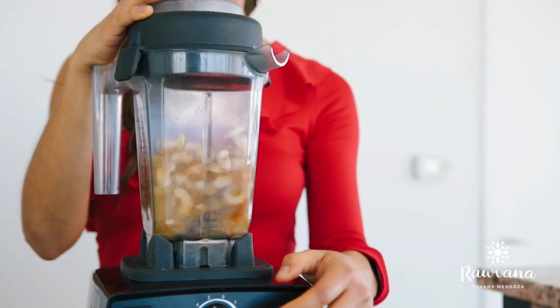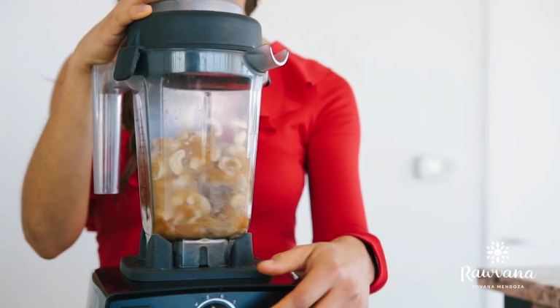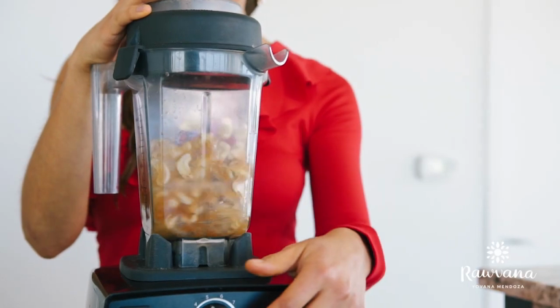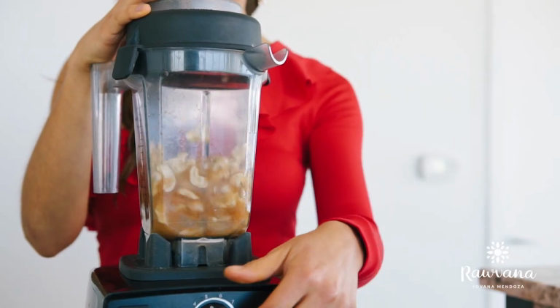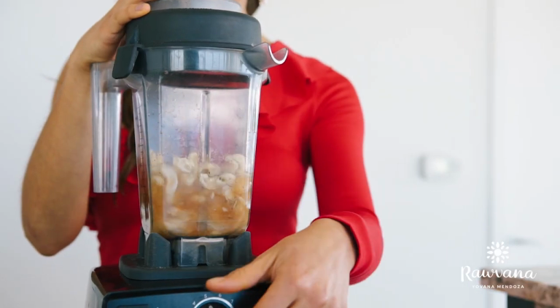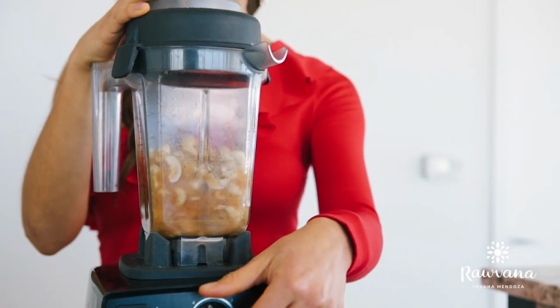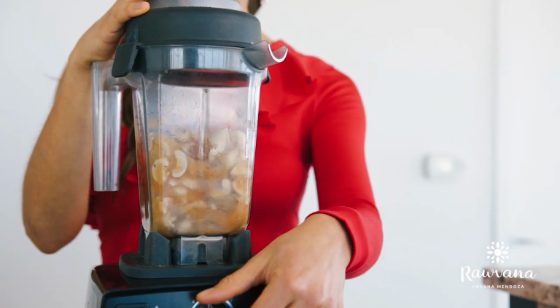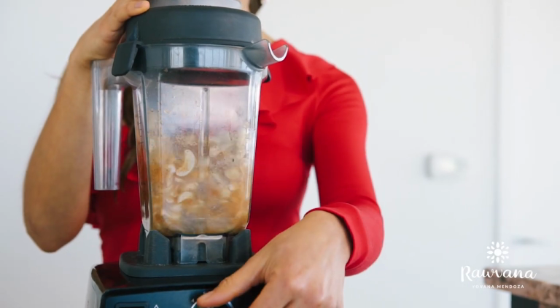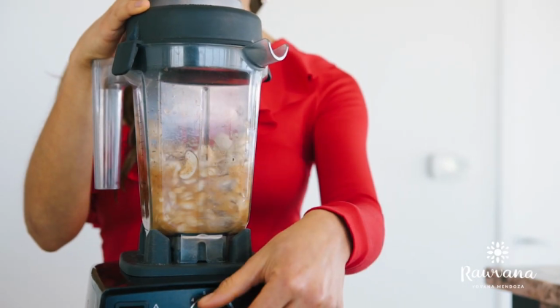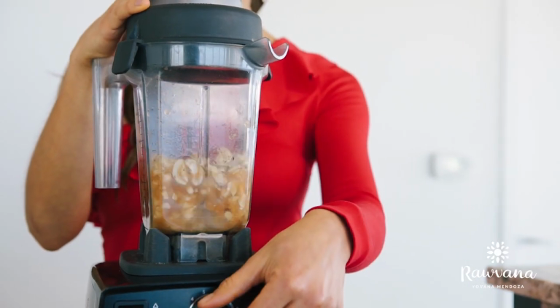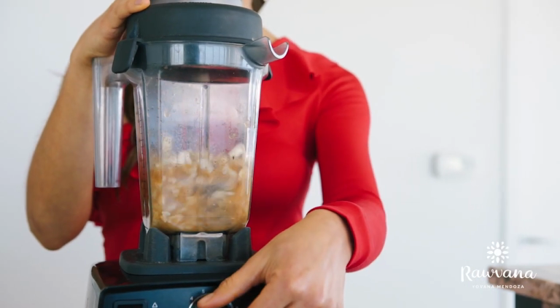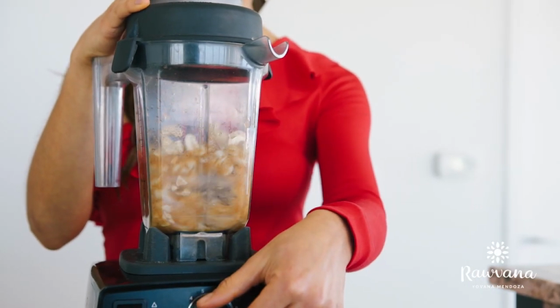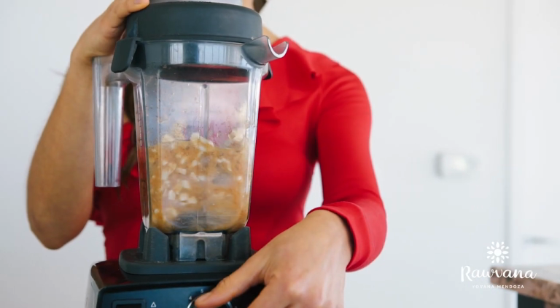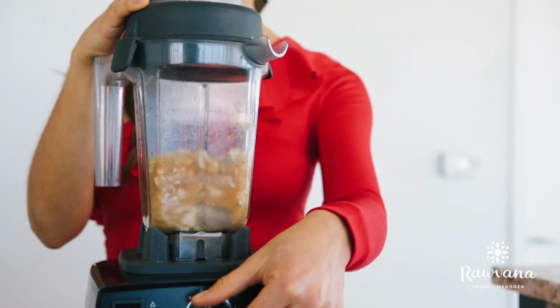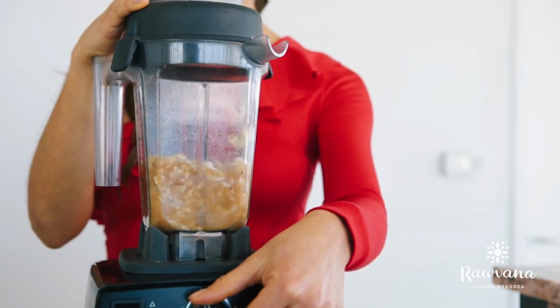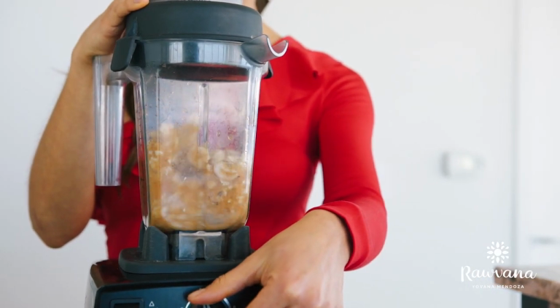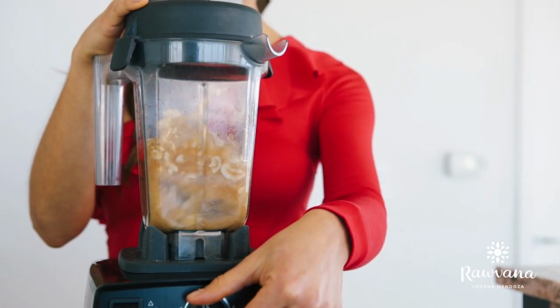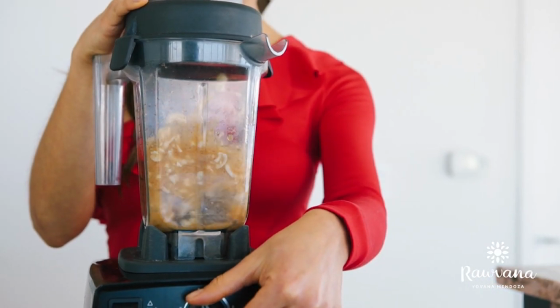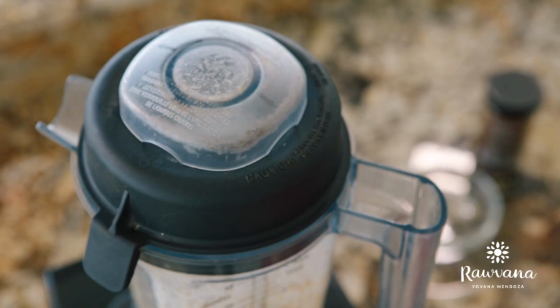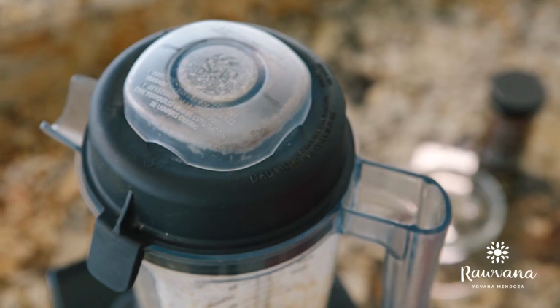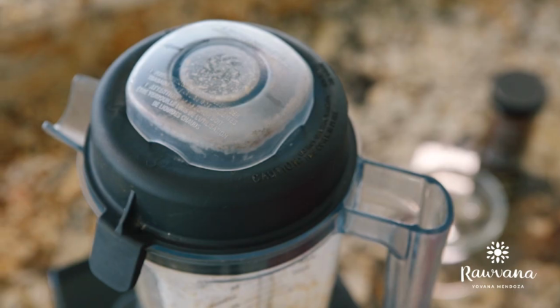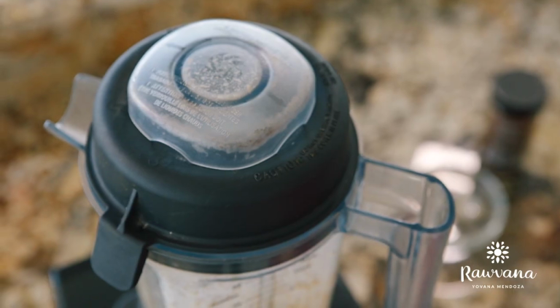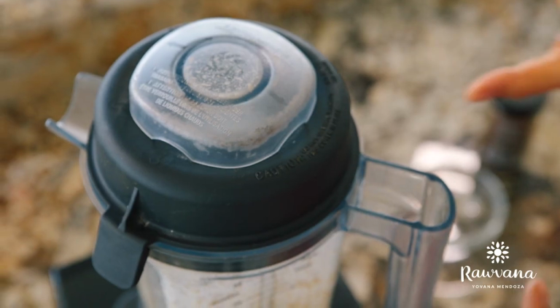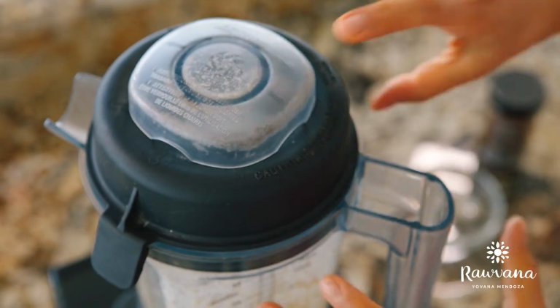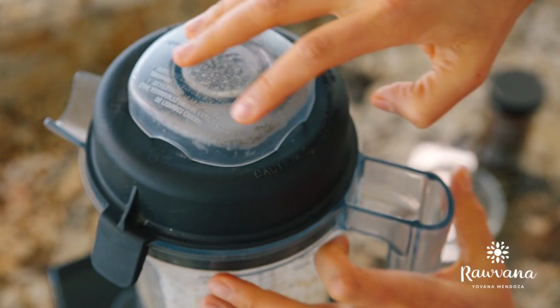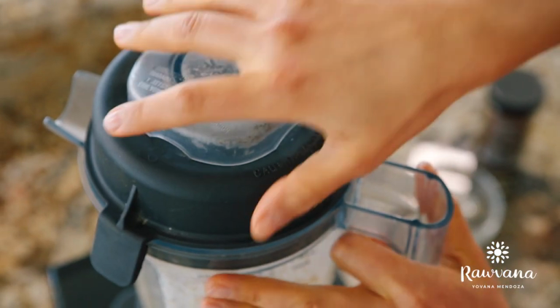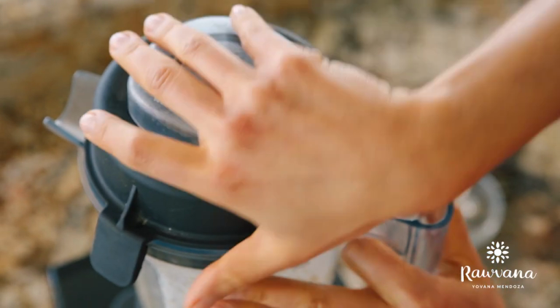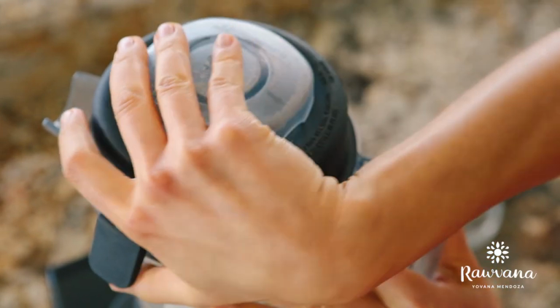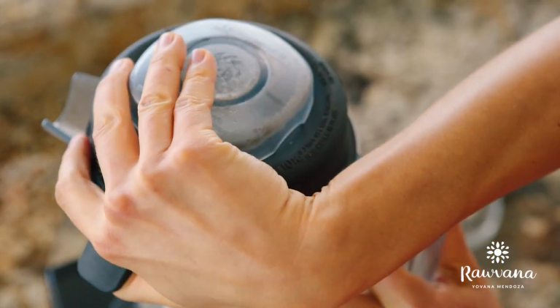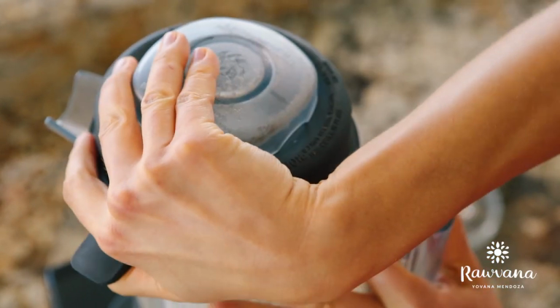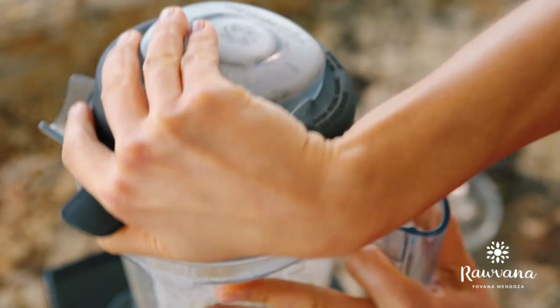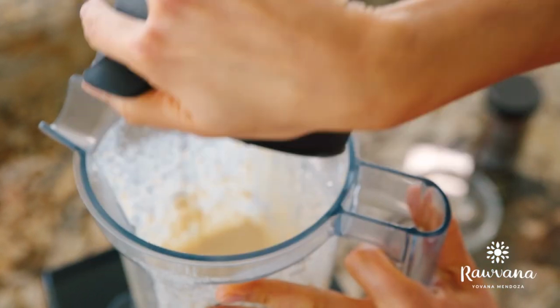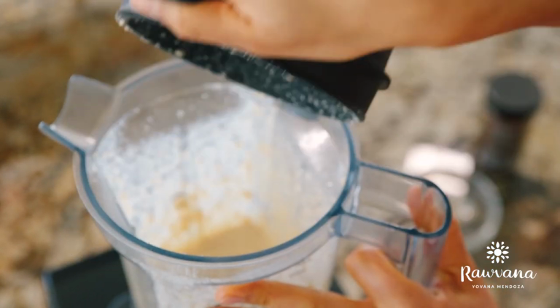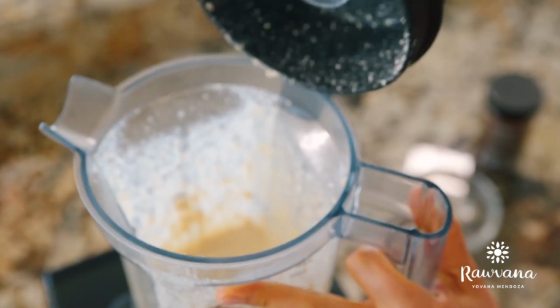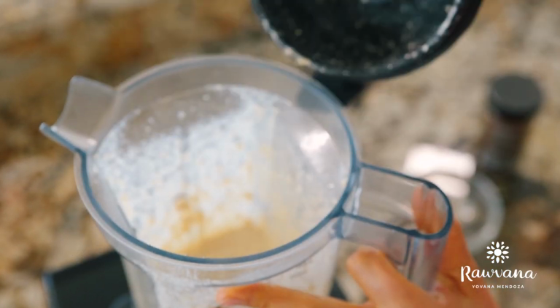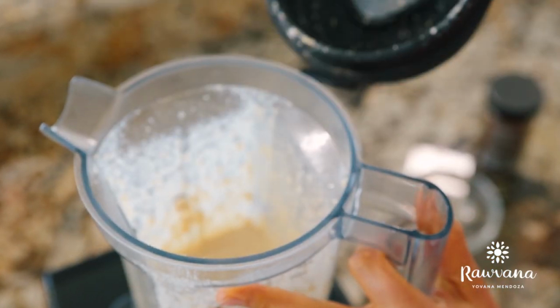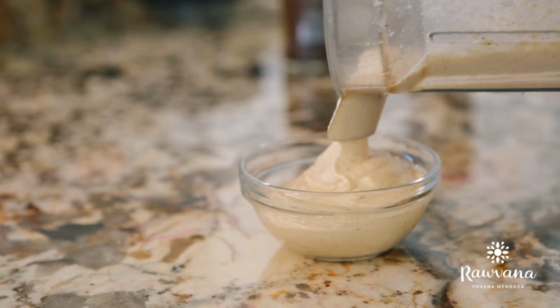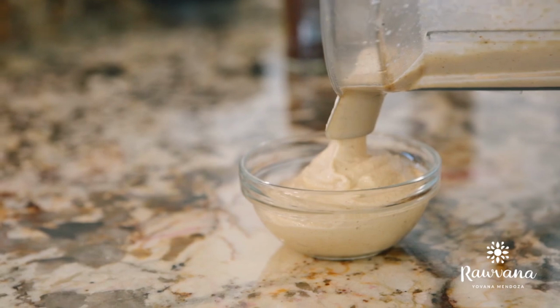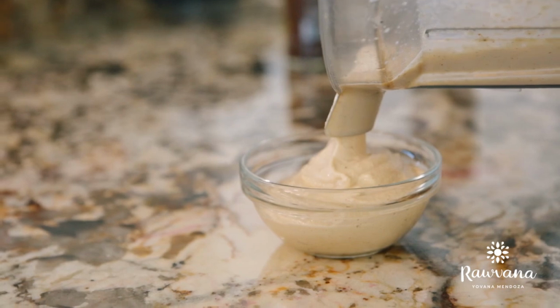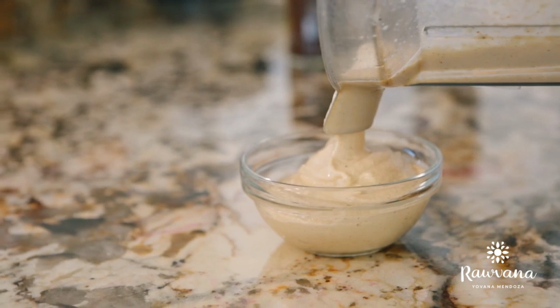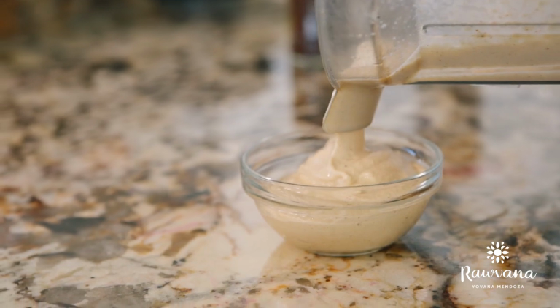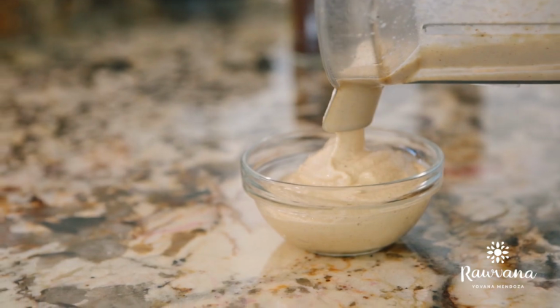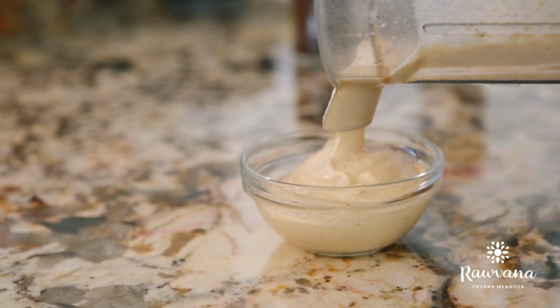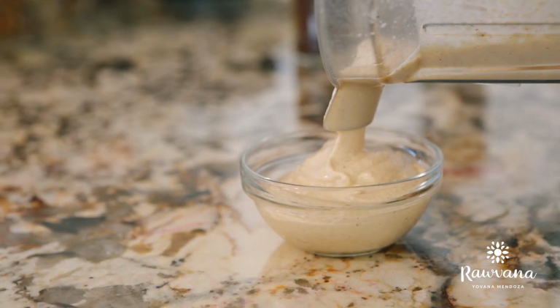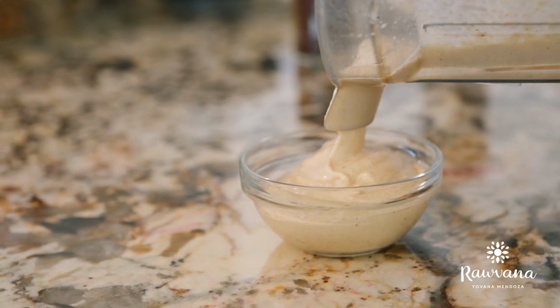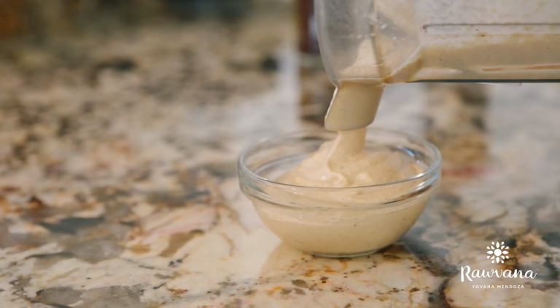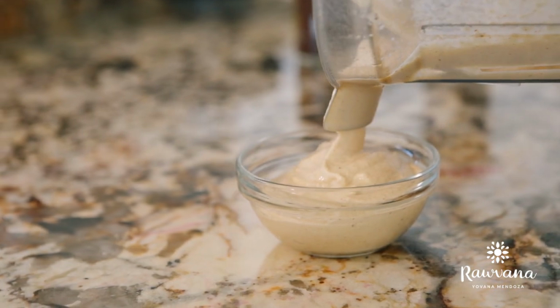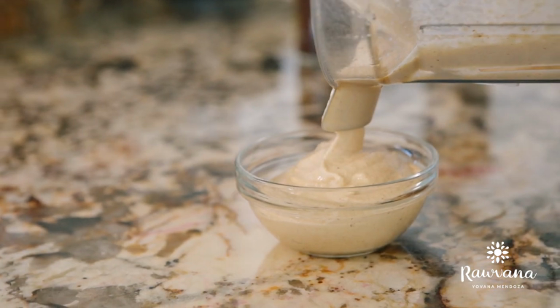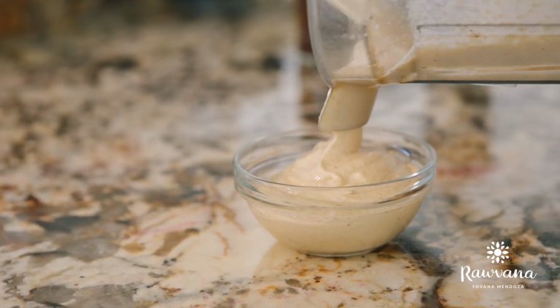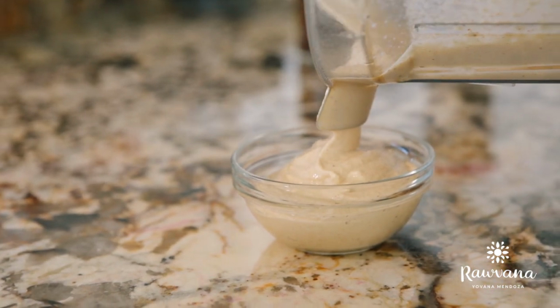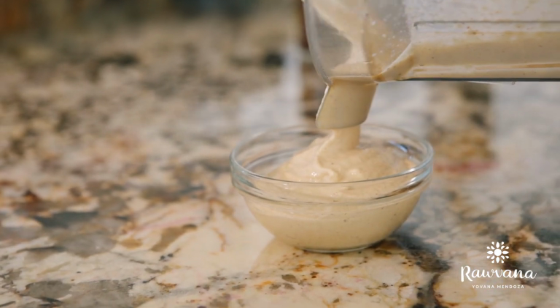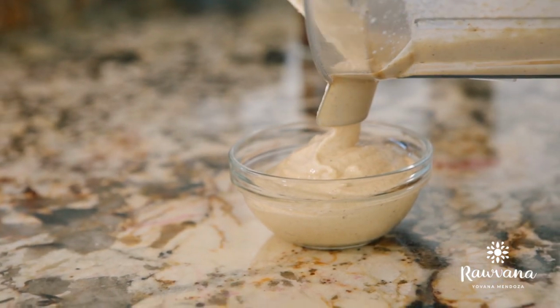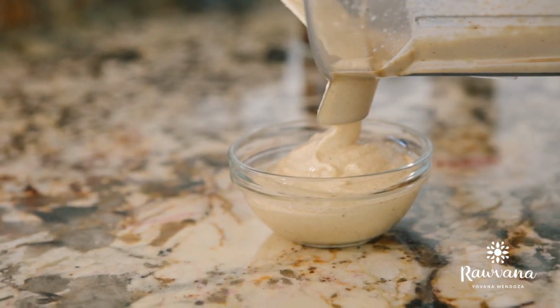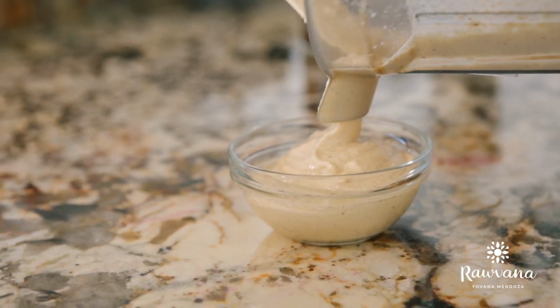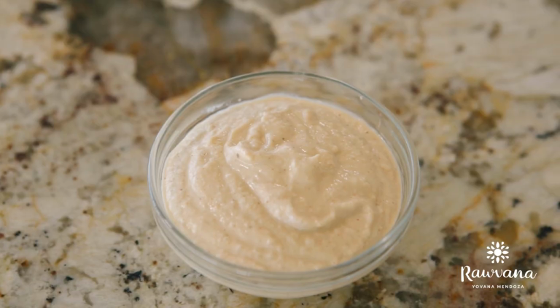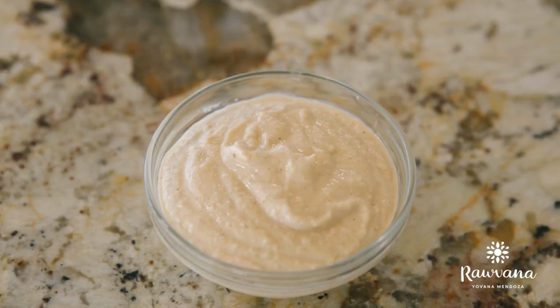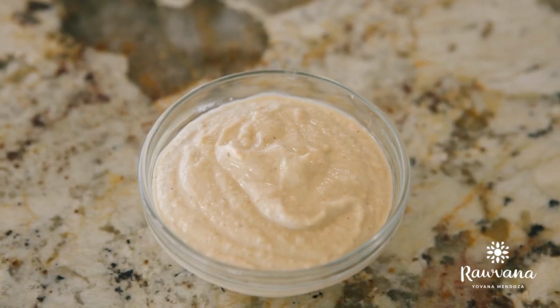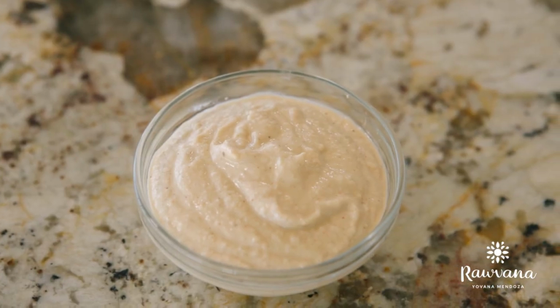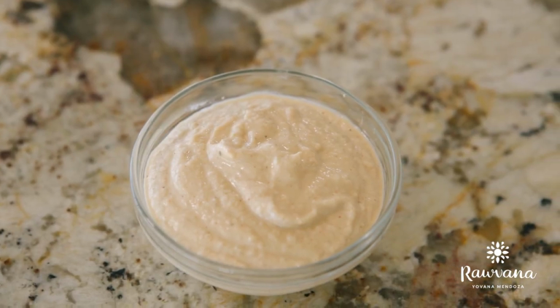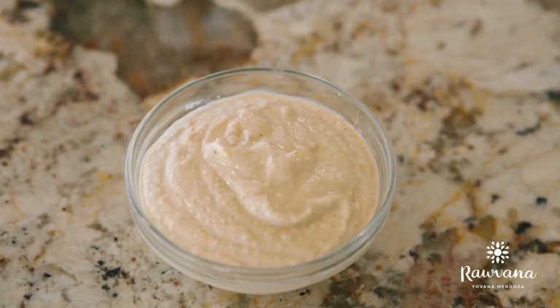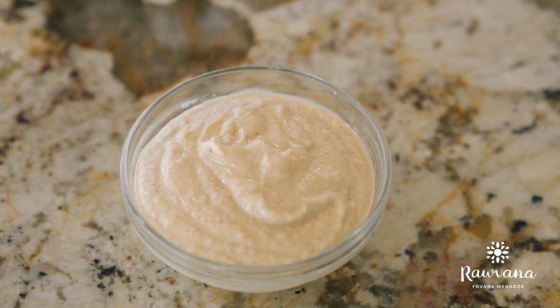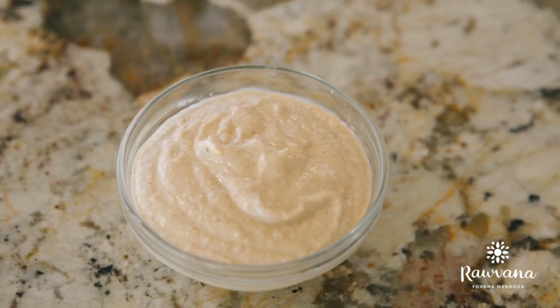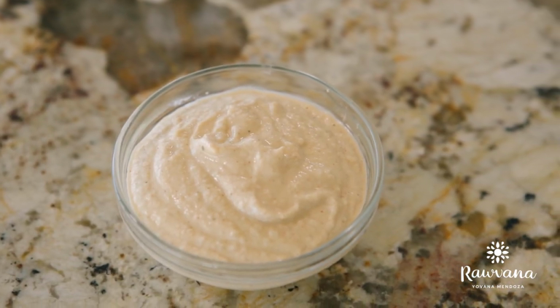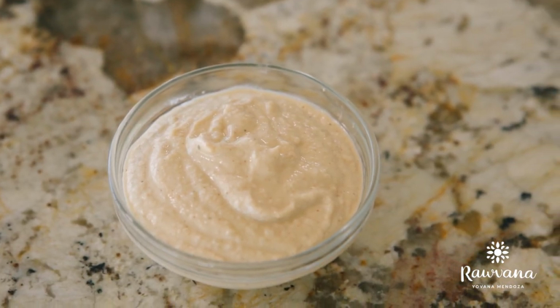You blend that all really well and then put it in a little bowl. As you can see, it's creamy and tastes delicious.